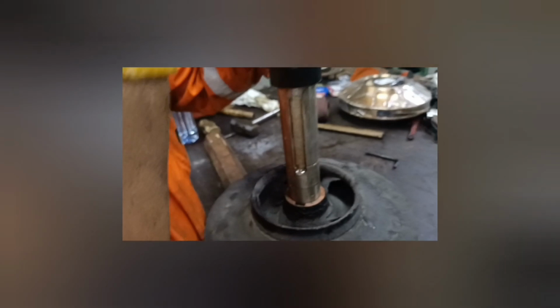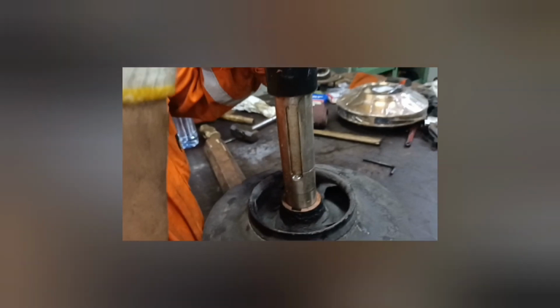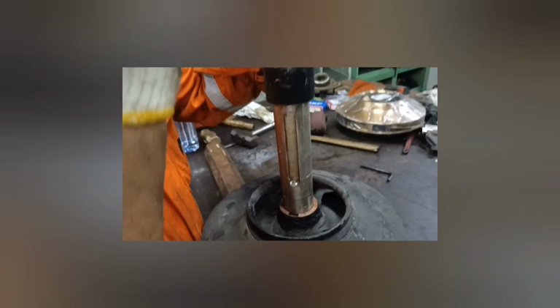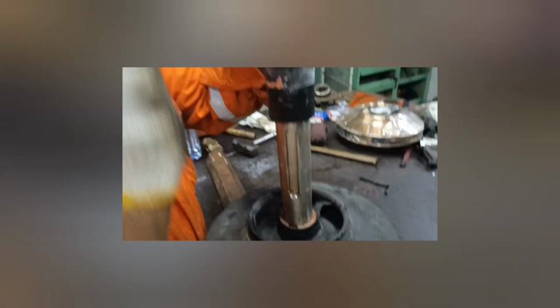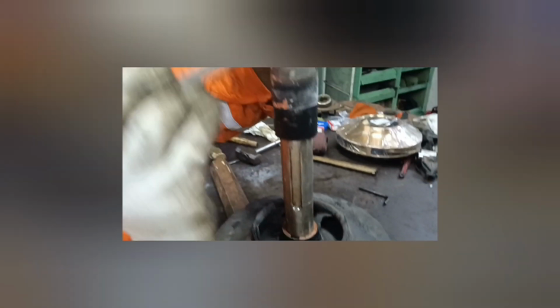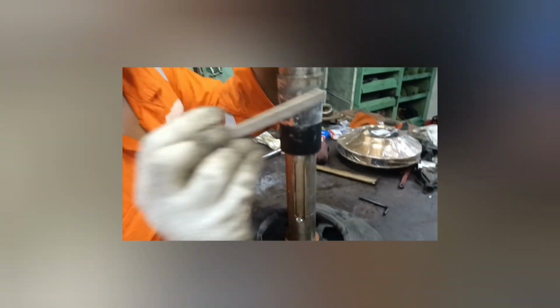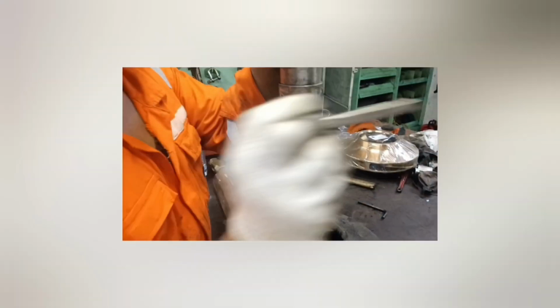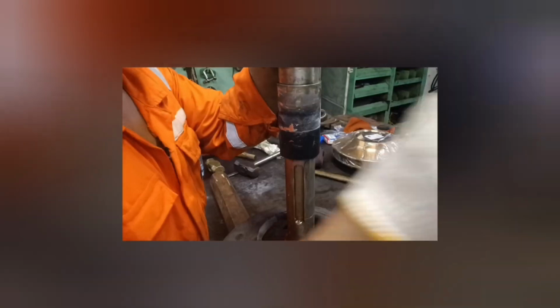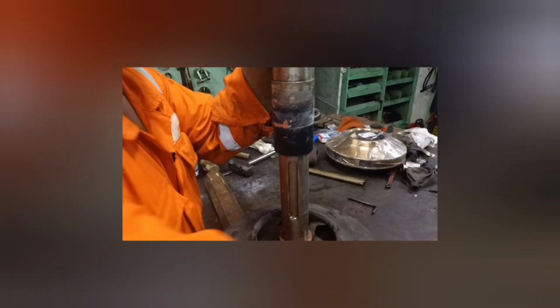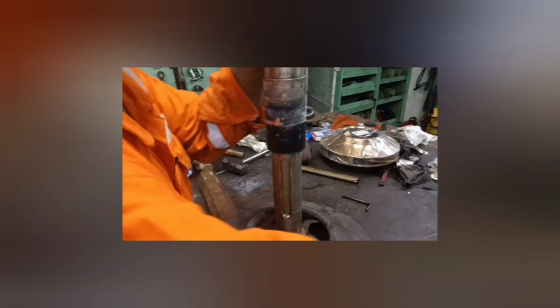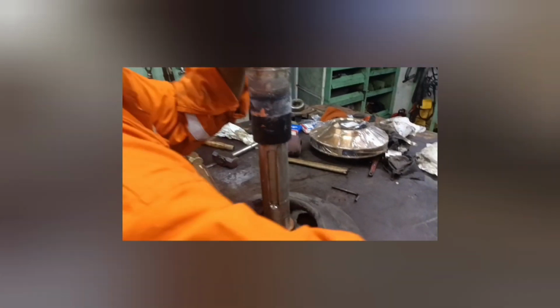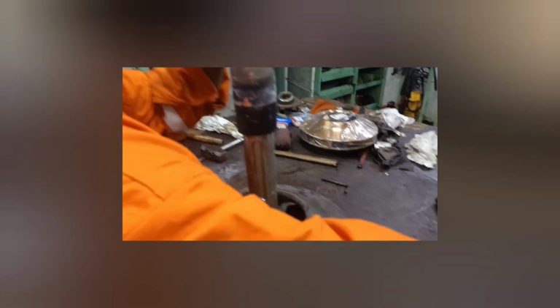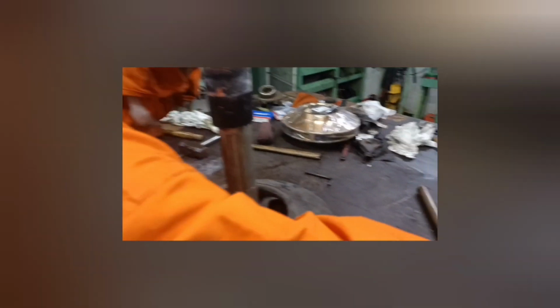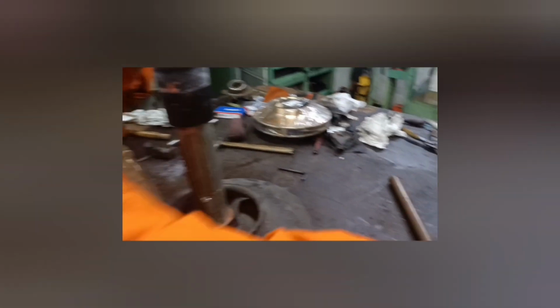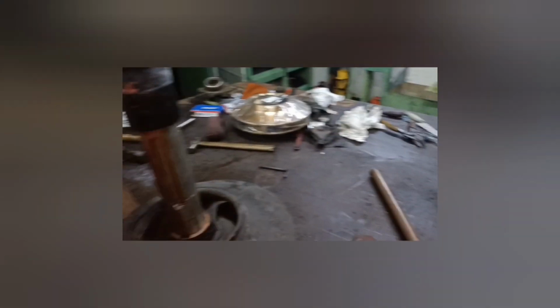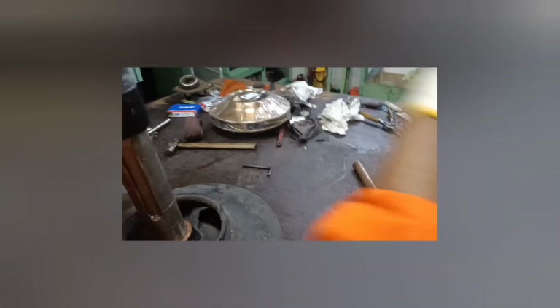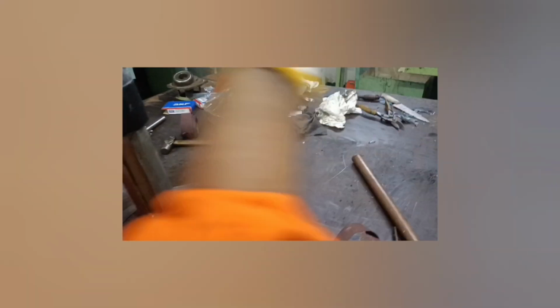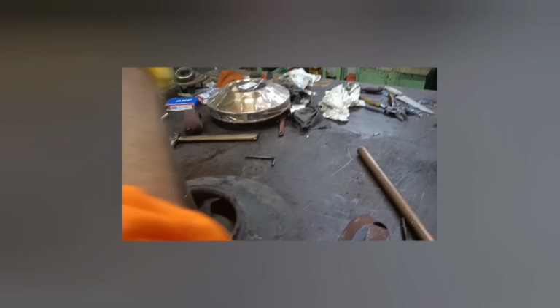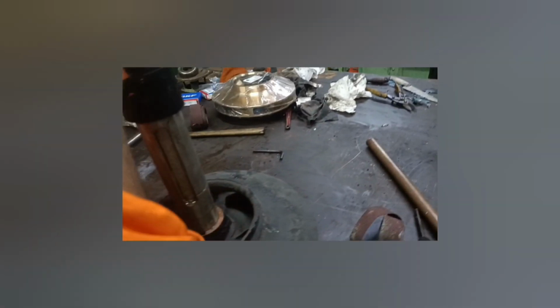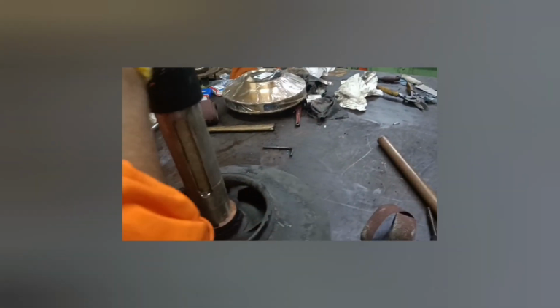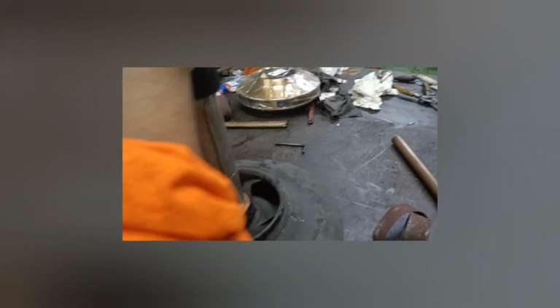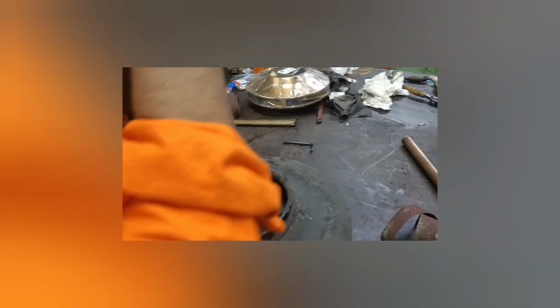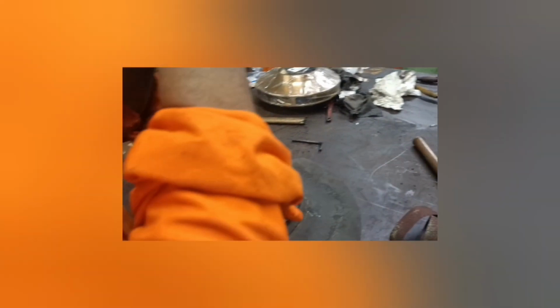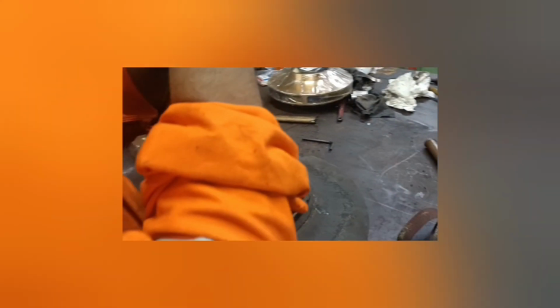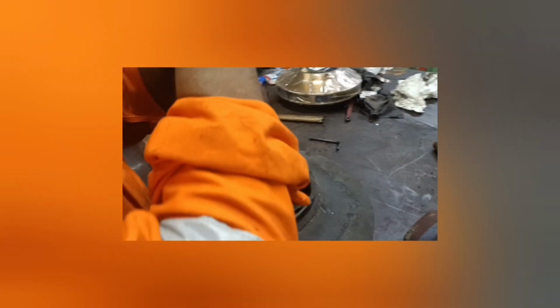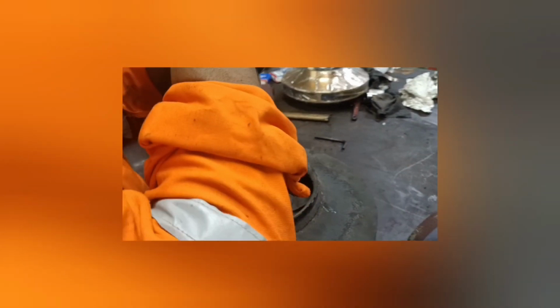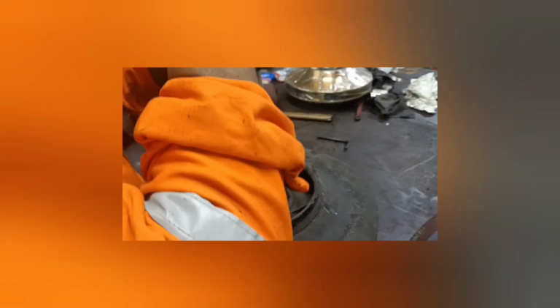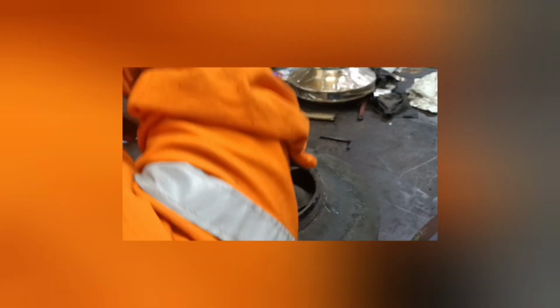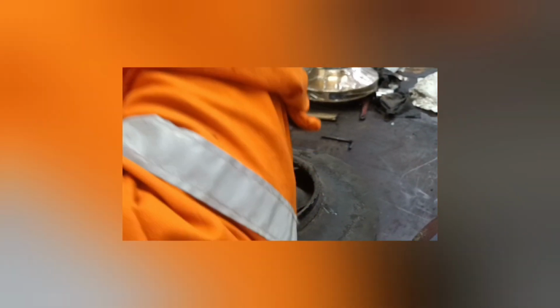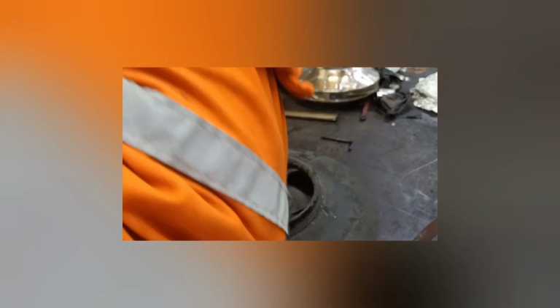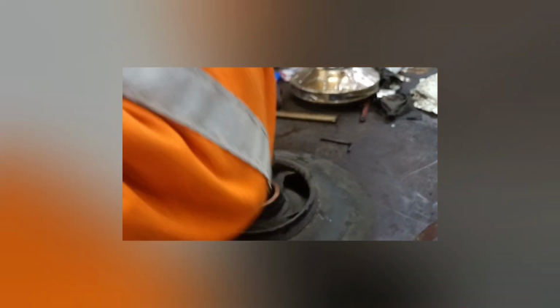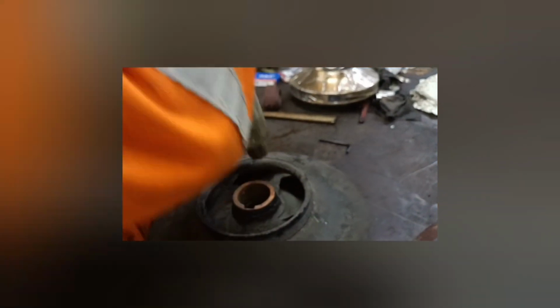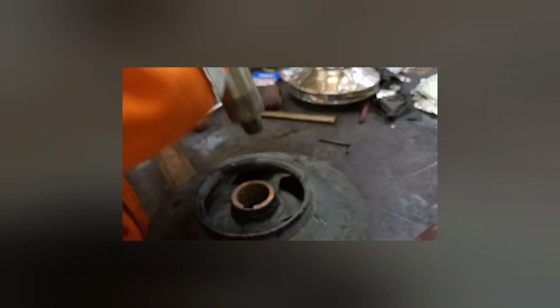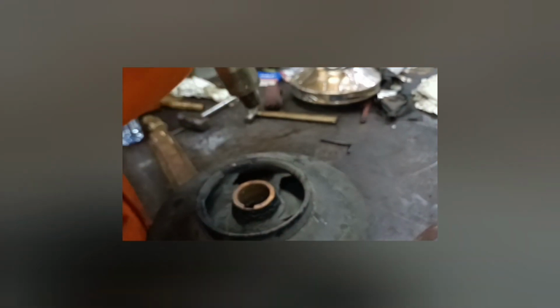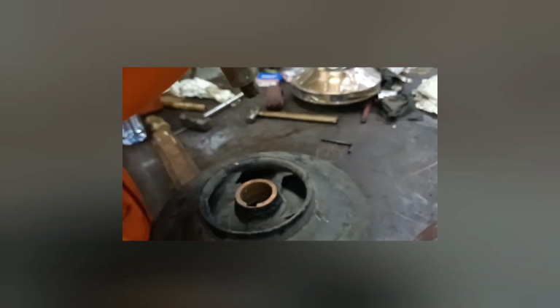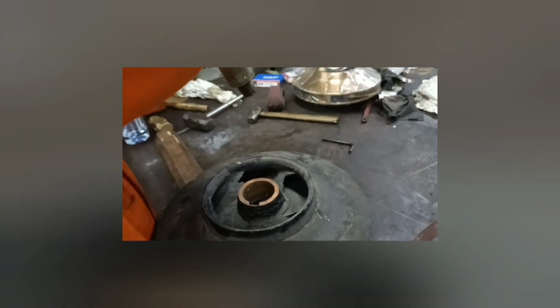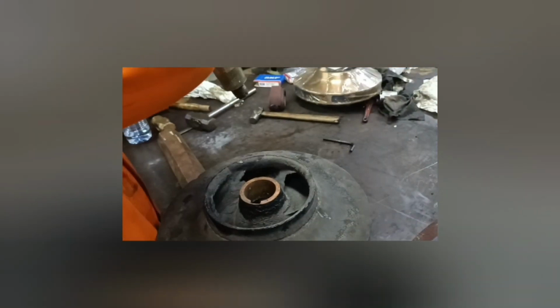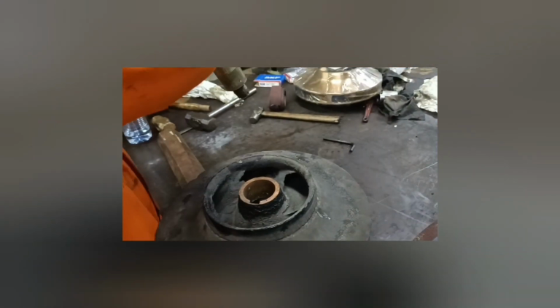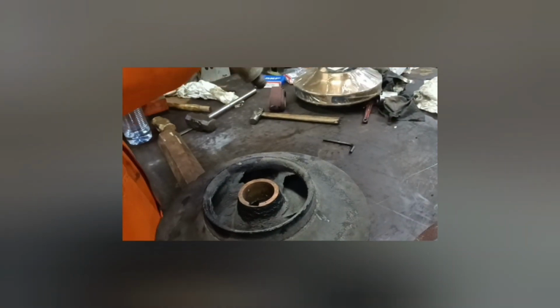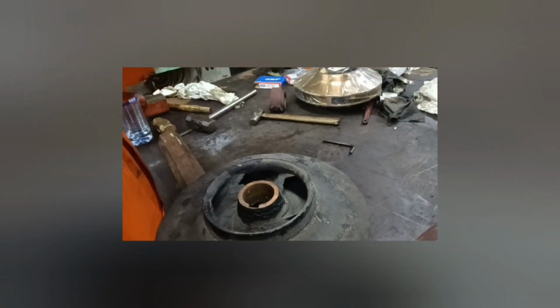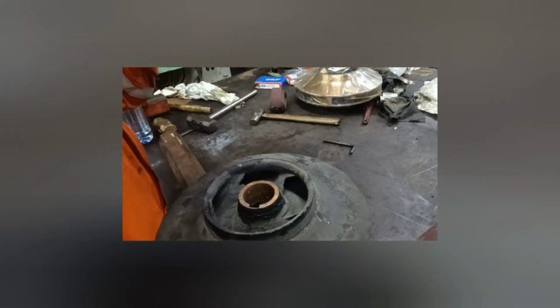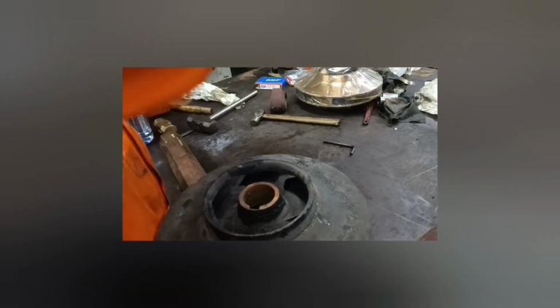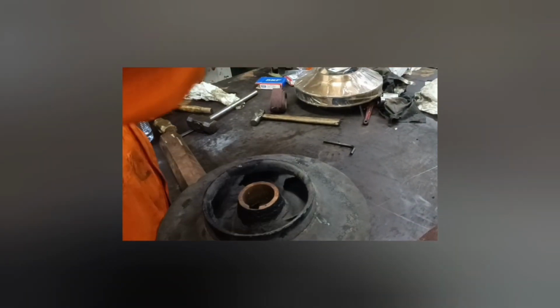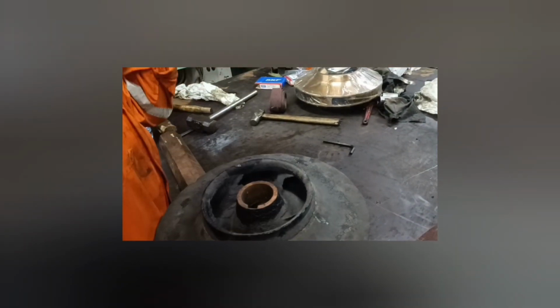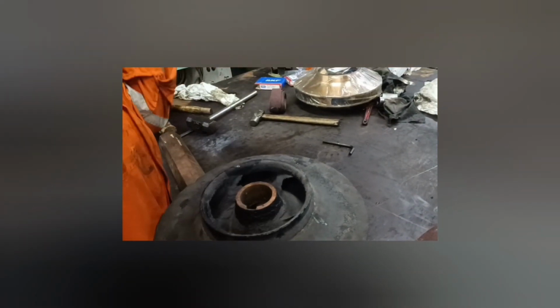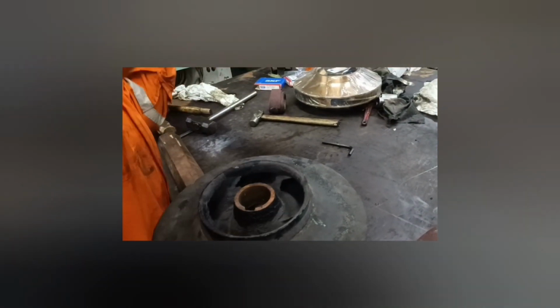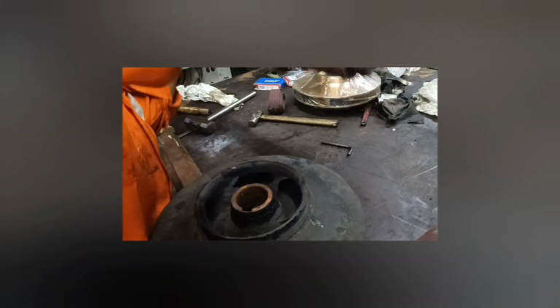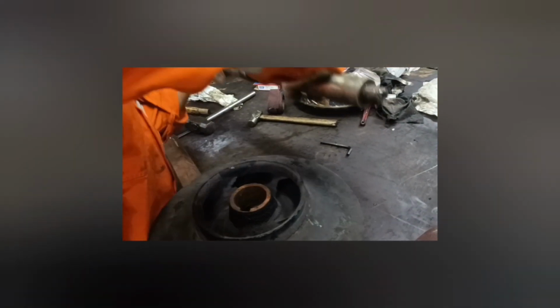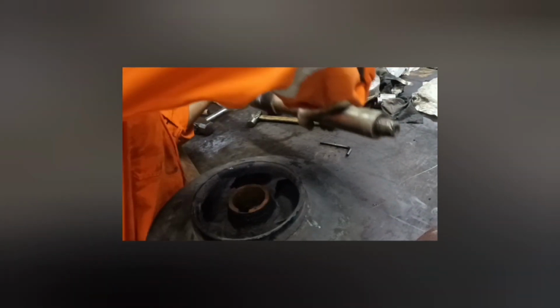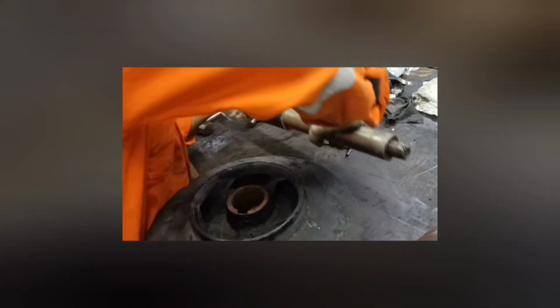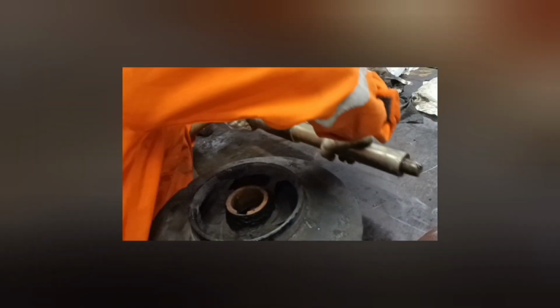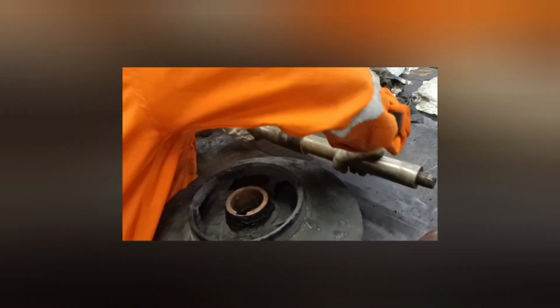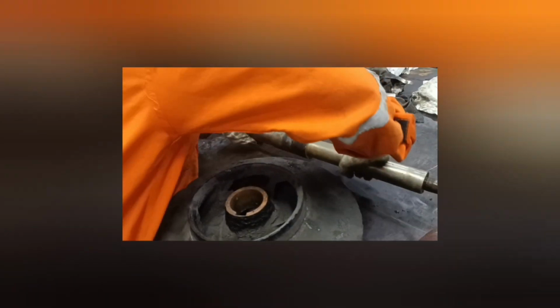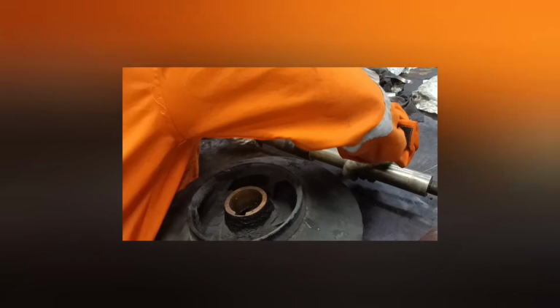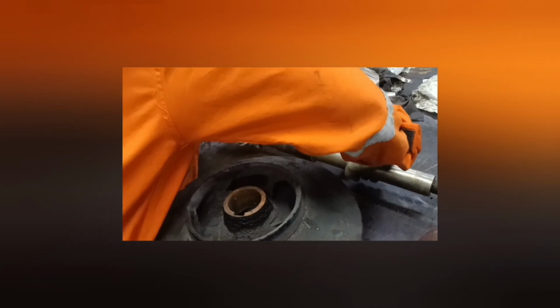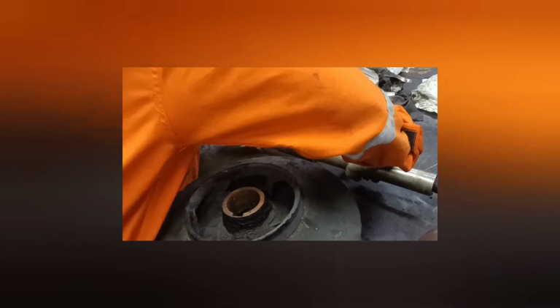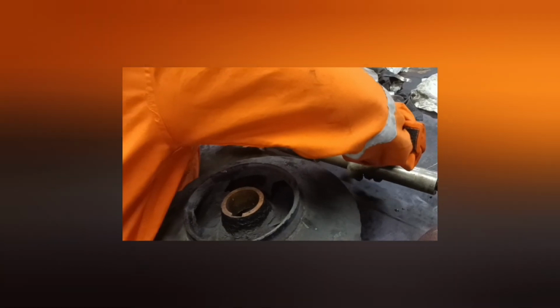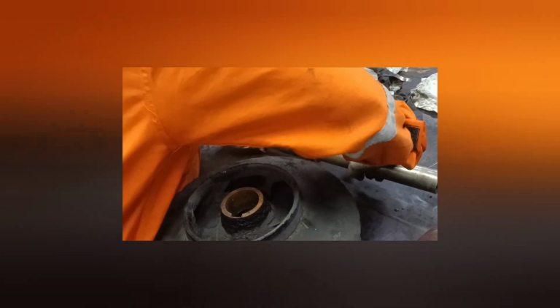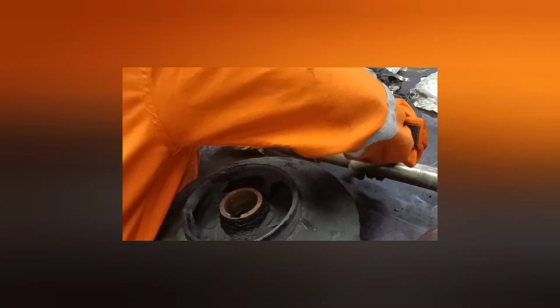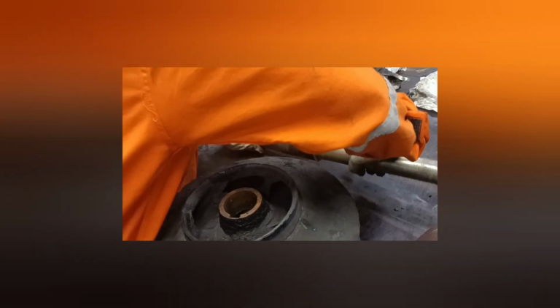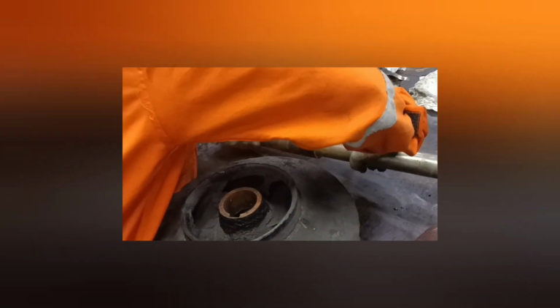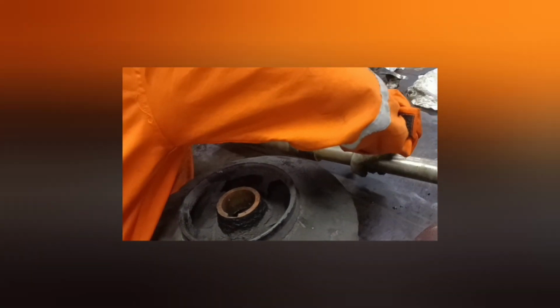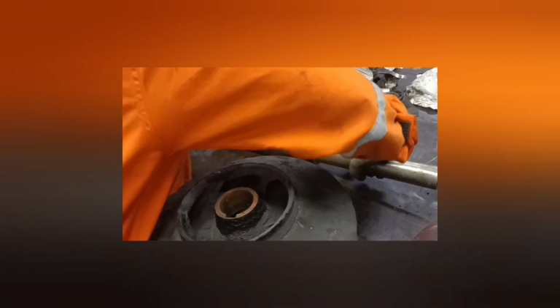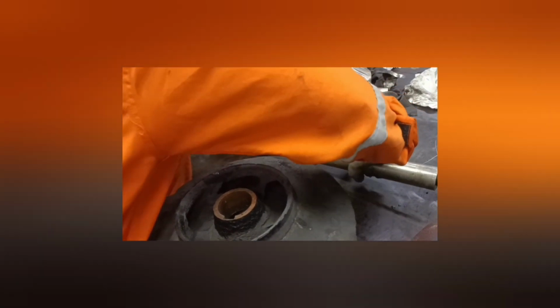And that's it — we have fully dismantled the centrifugal pump. I hope you learned a lot of things from this video.